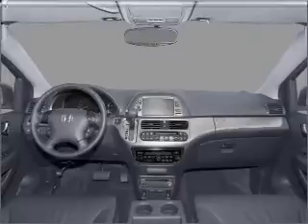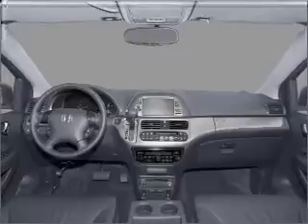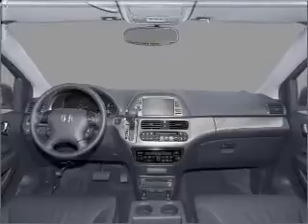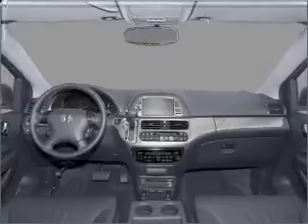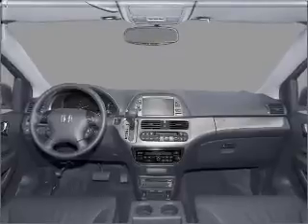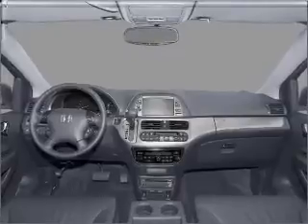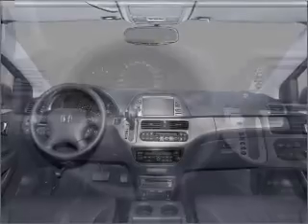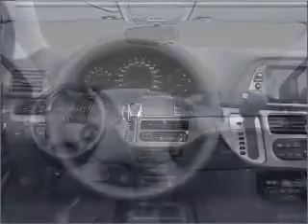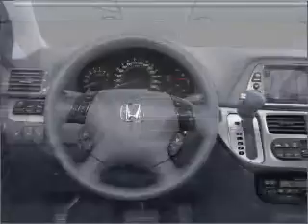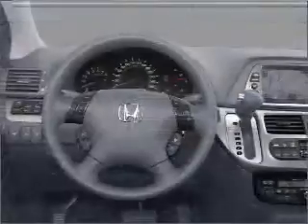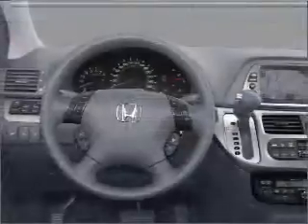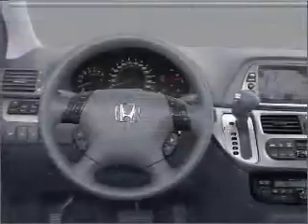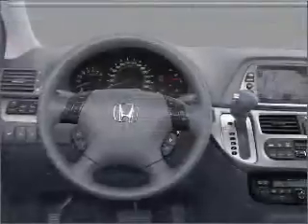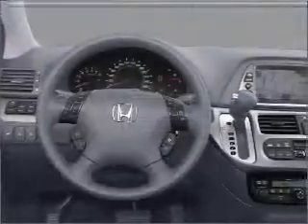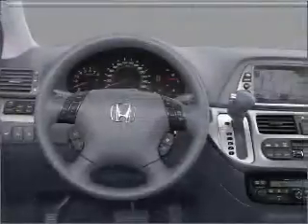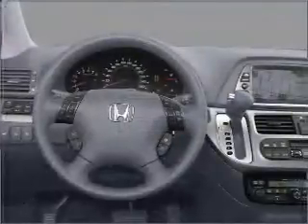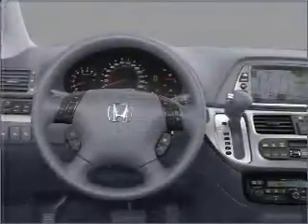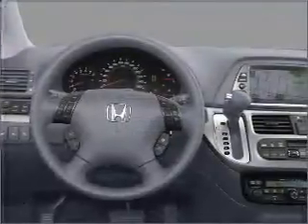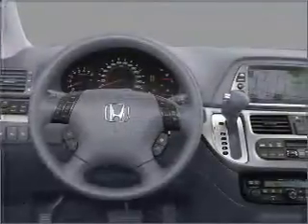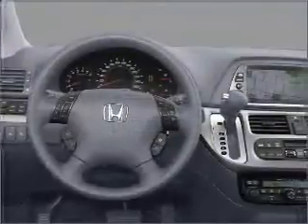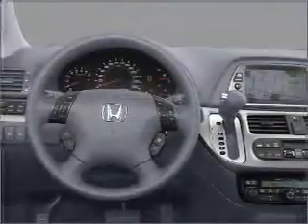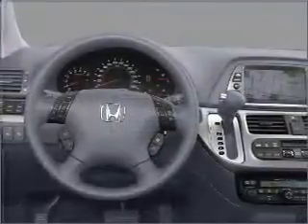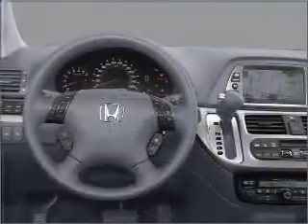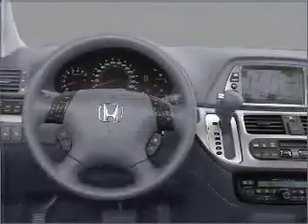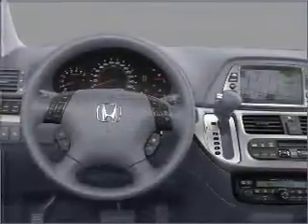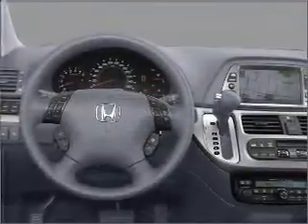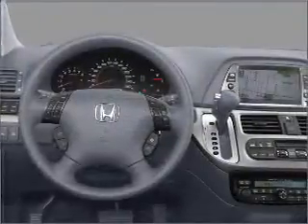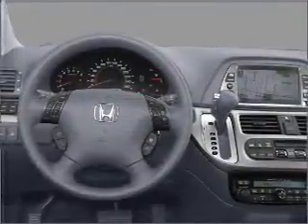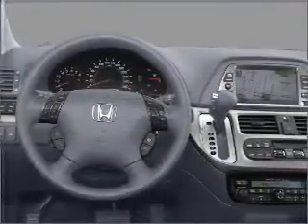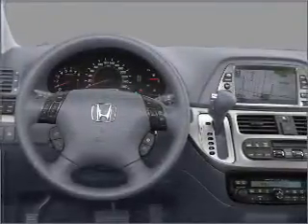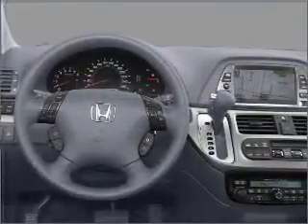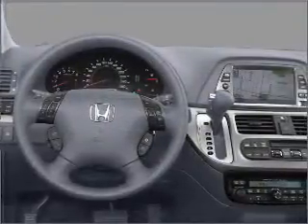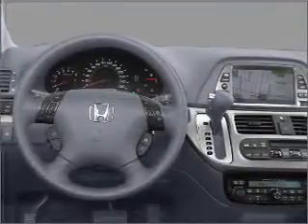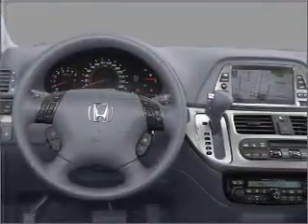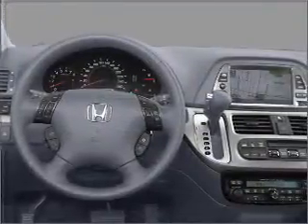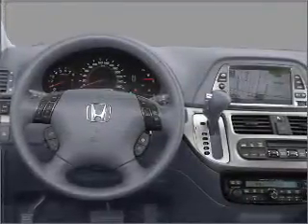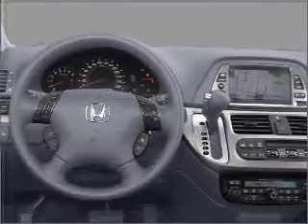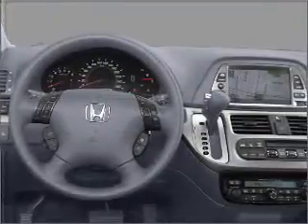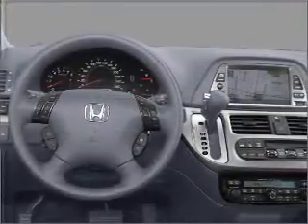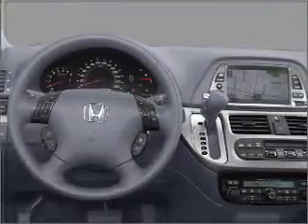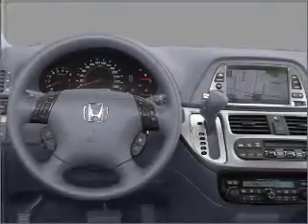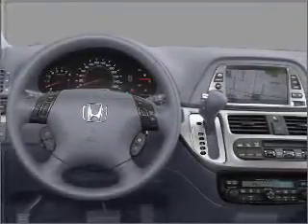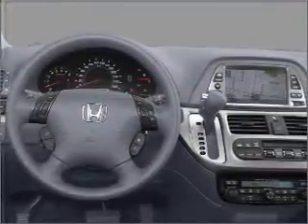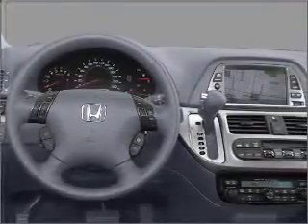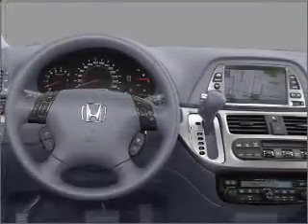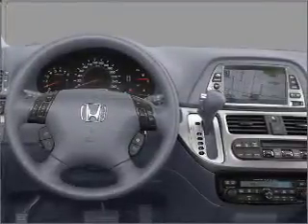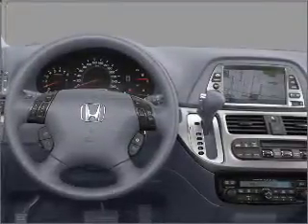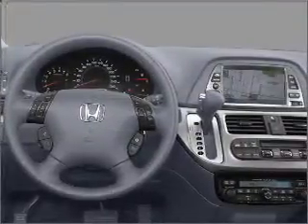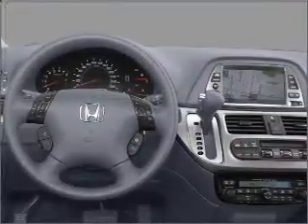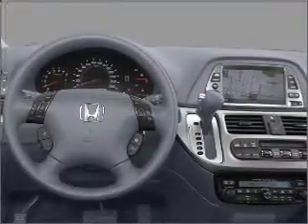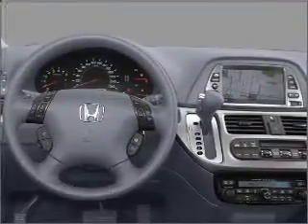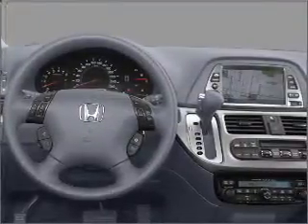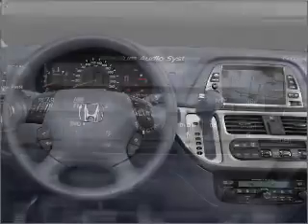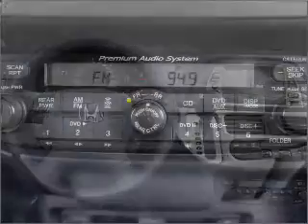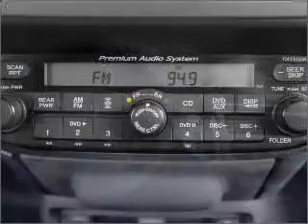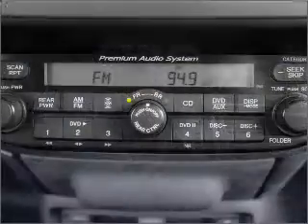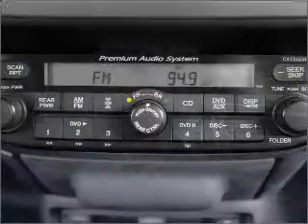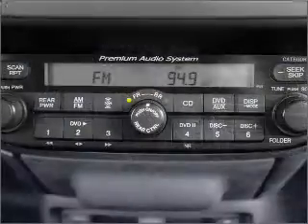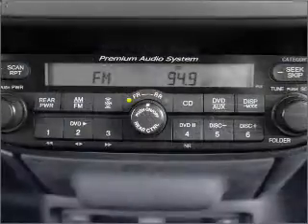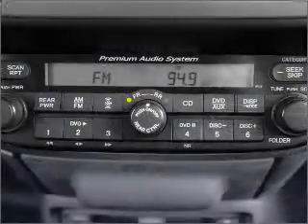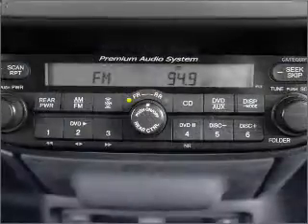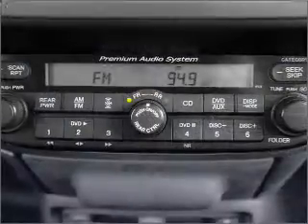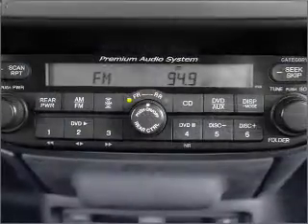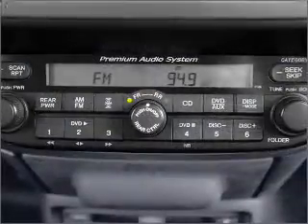Let the sunshine in with a sunroof. Our website offers more information on all of our vehicles. Call us today to start test driving.